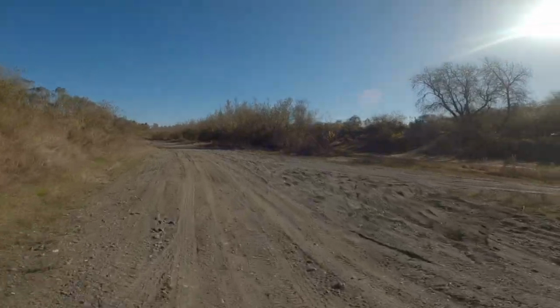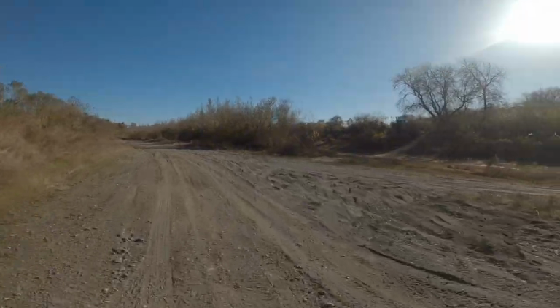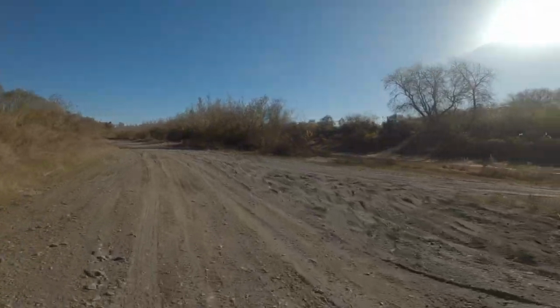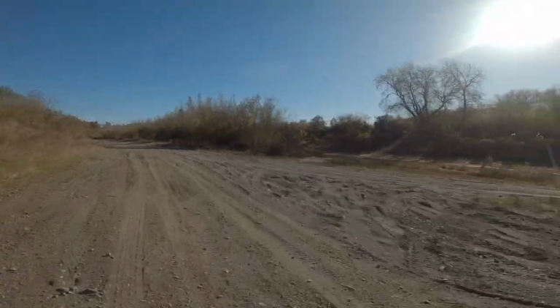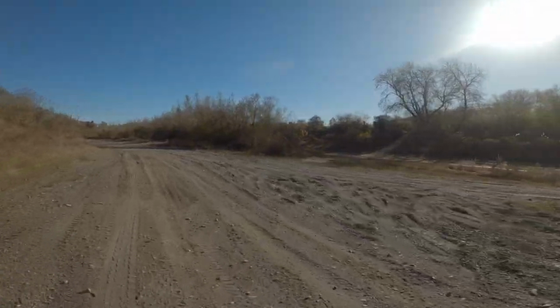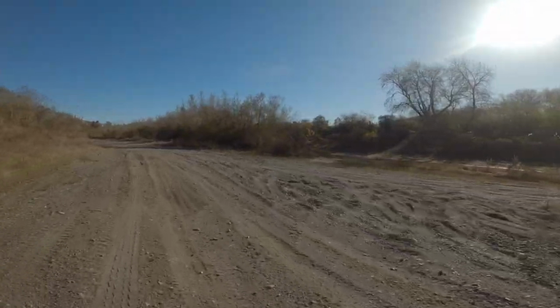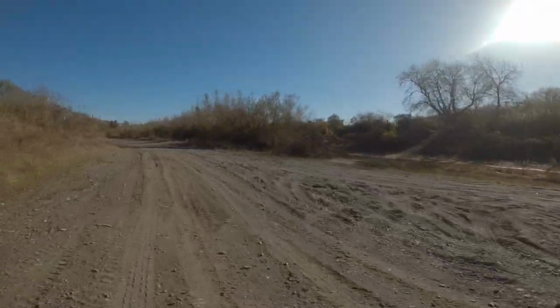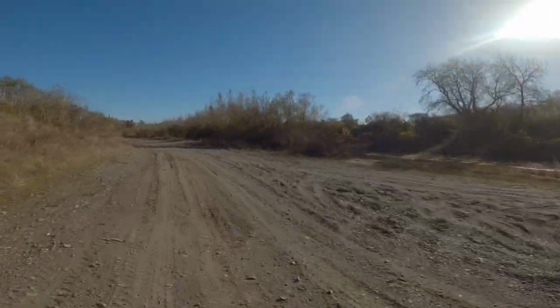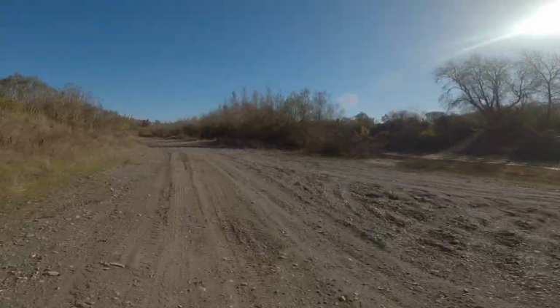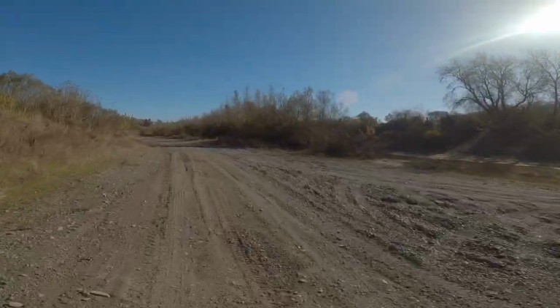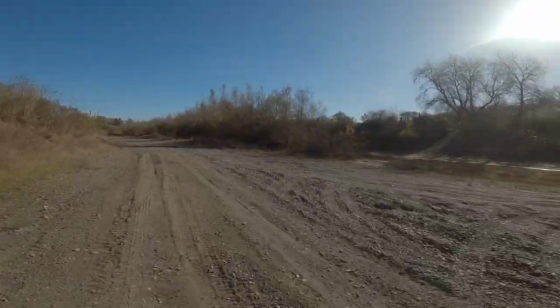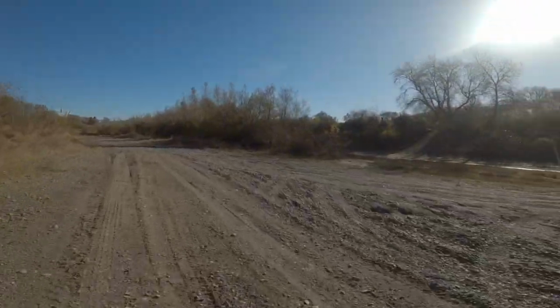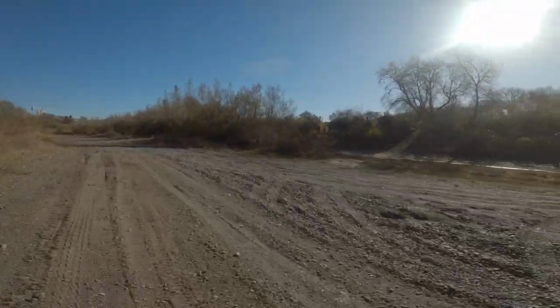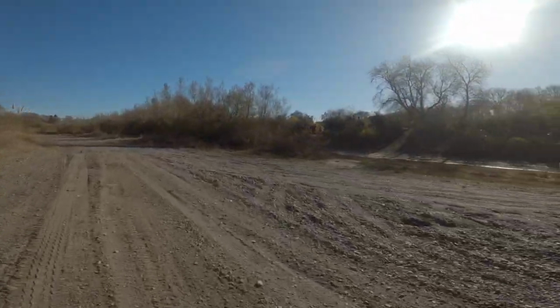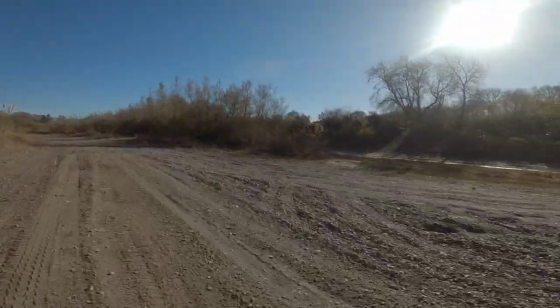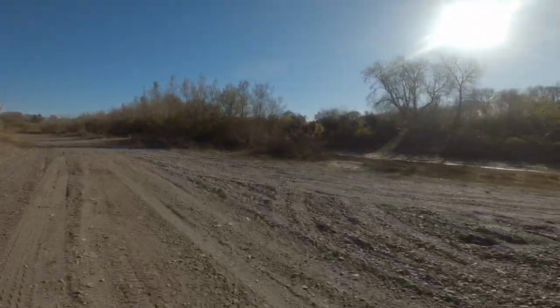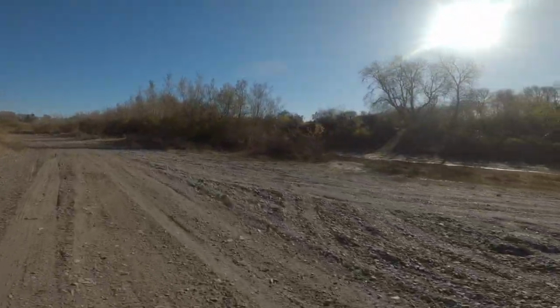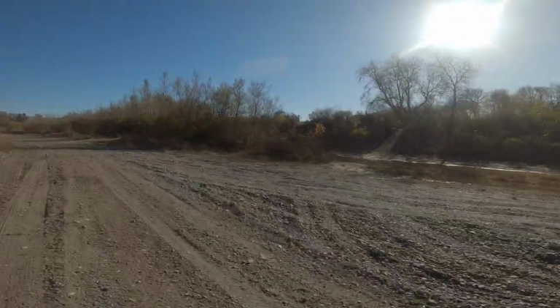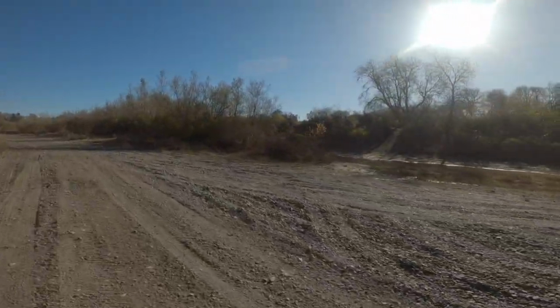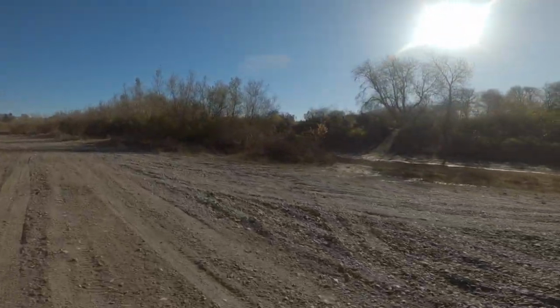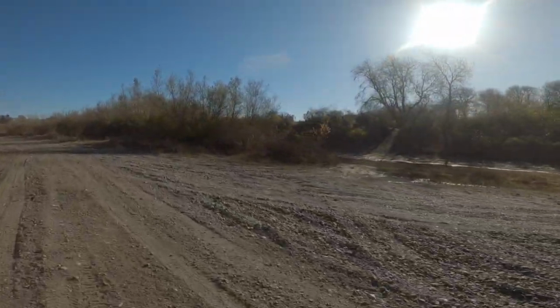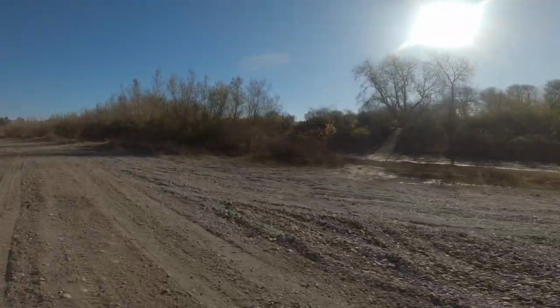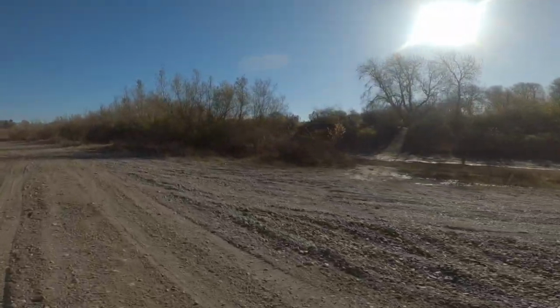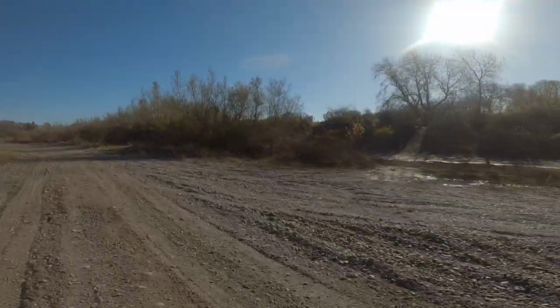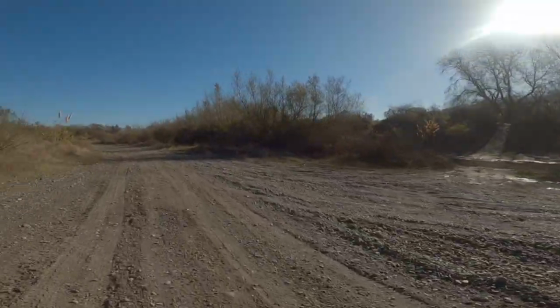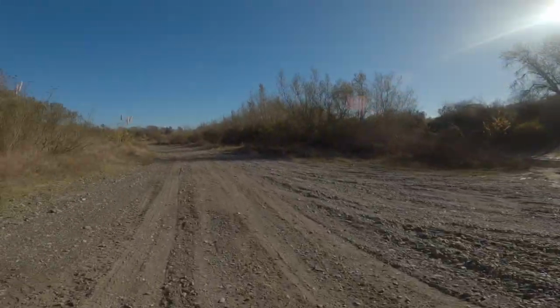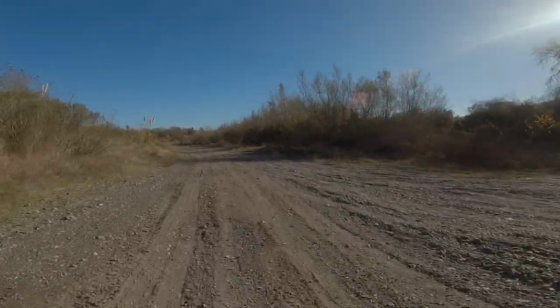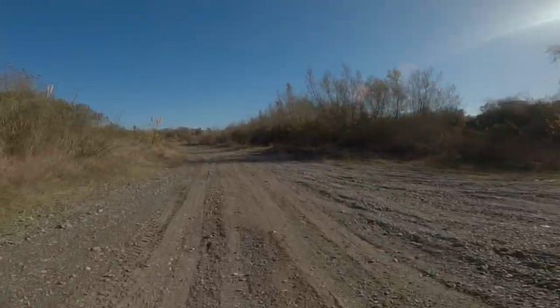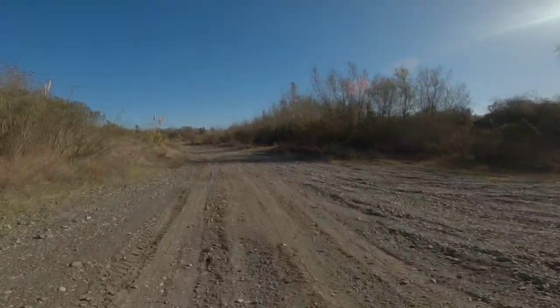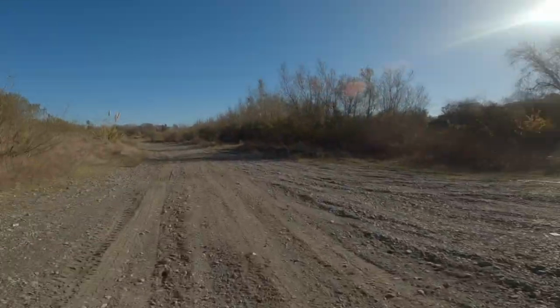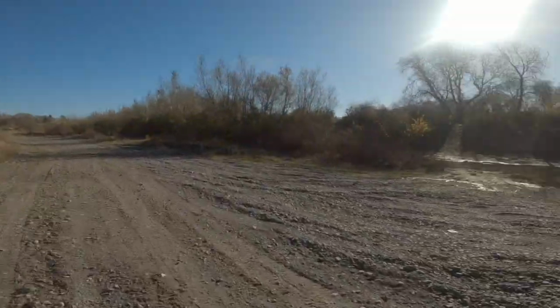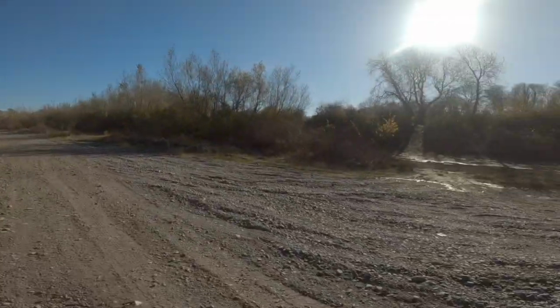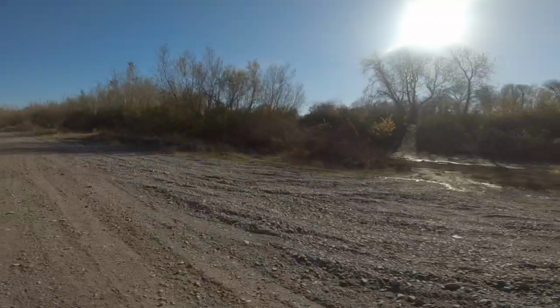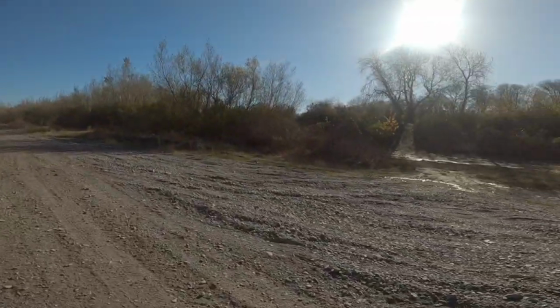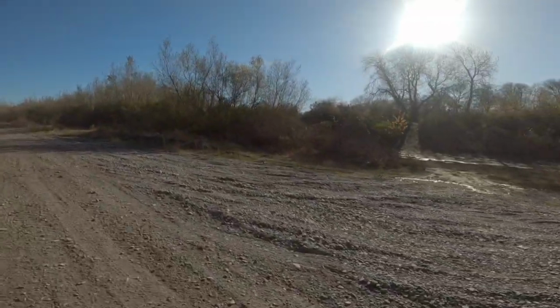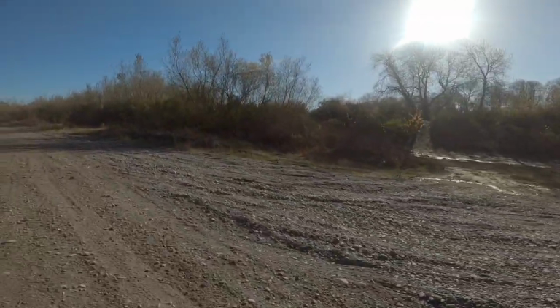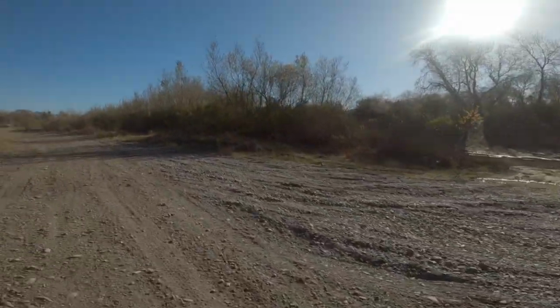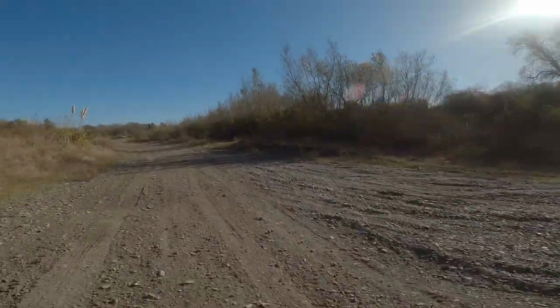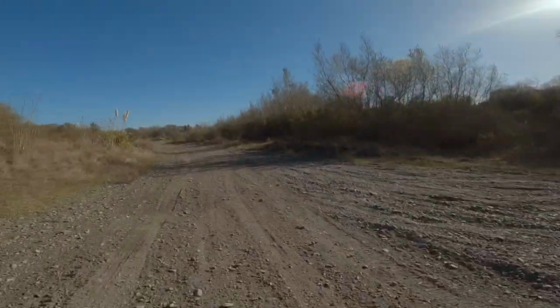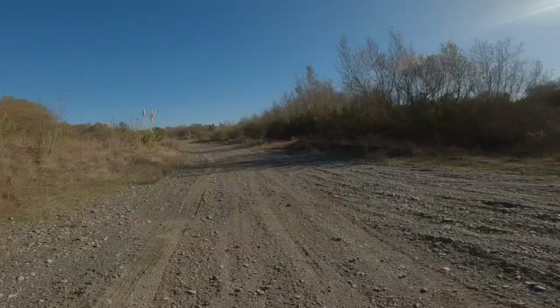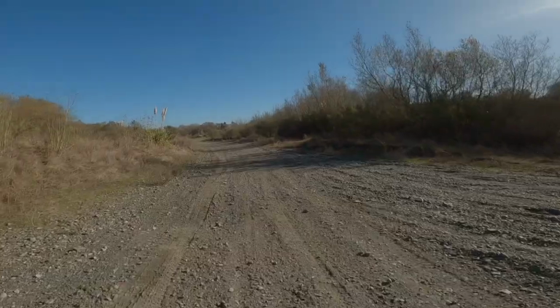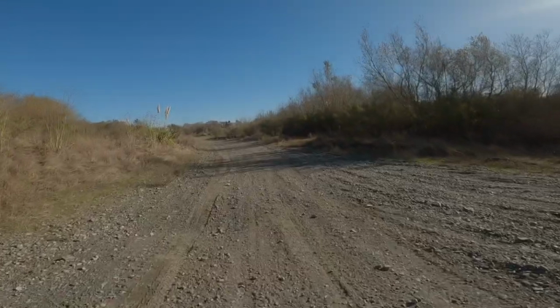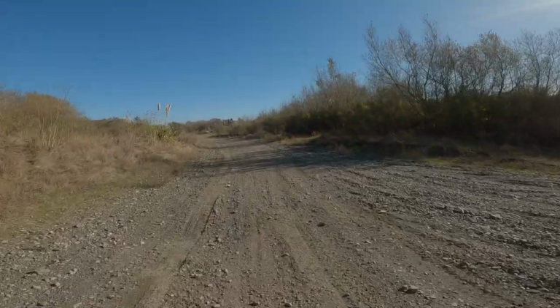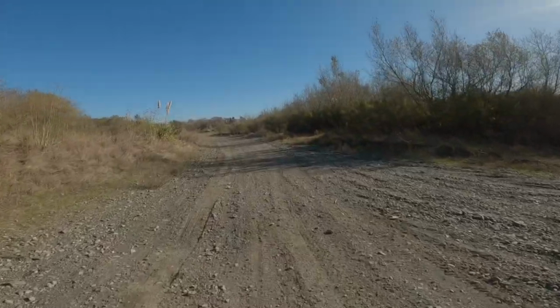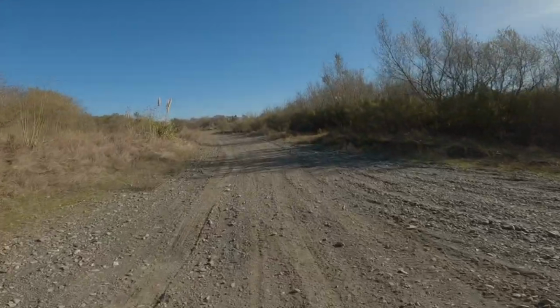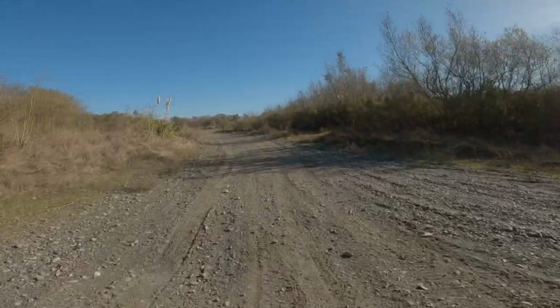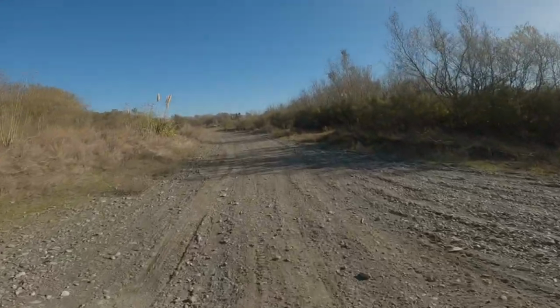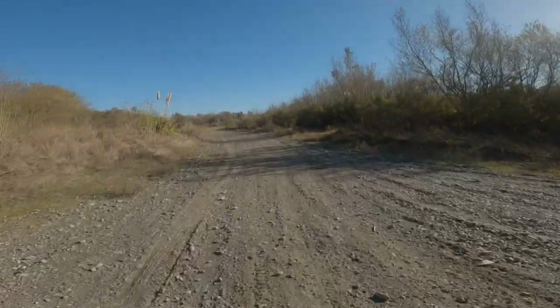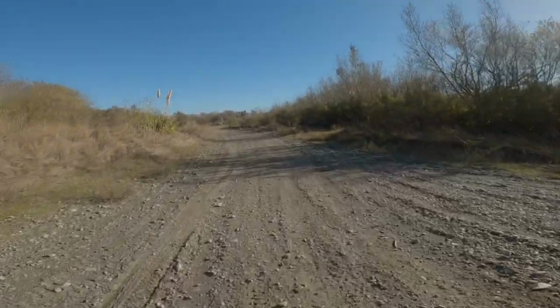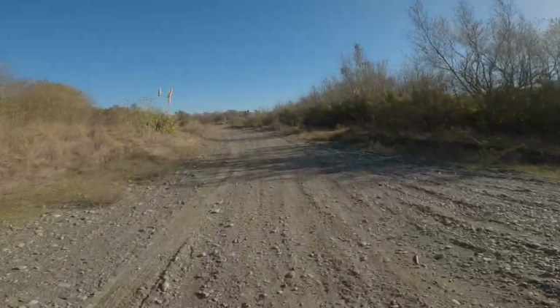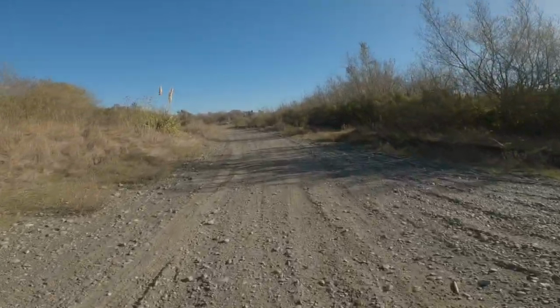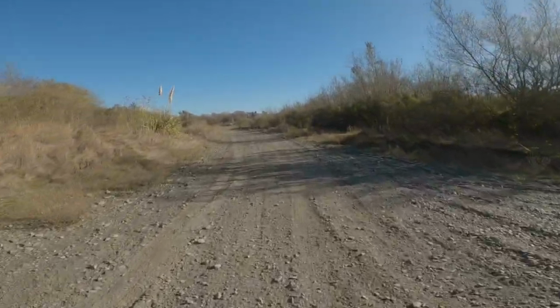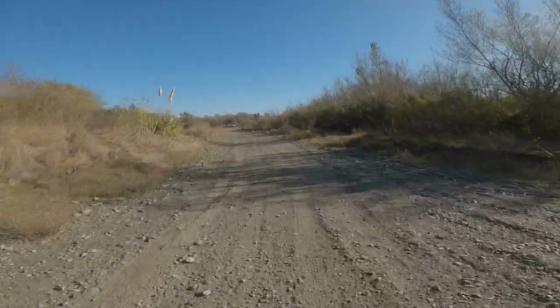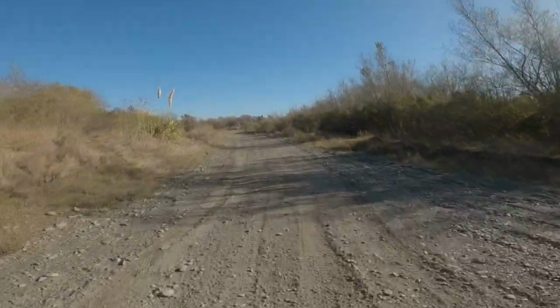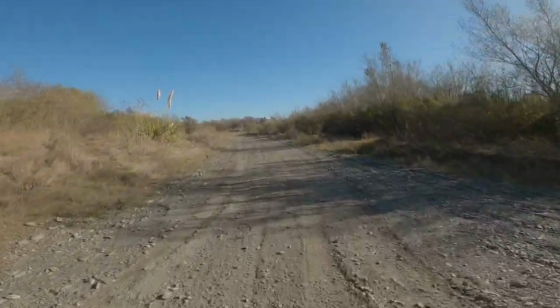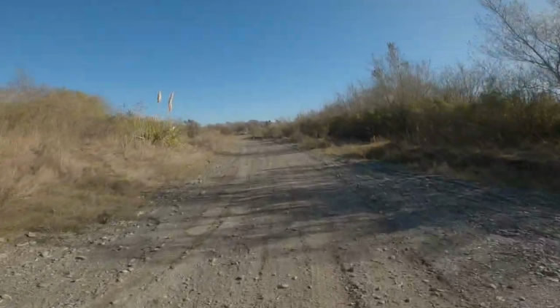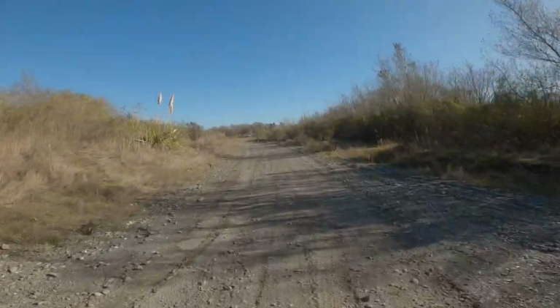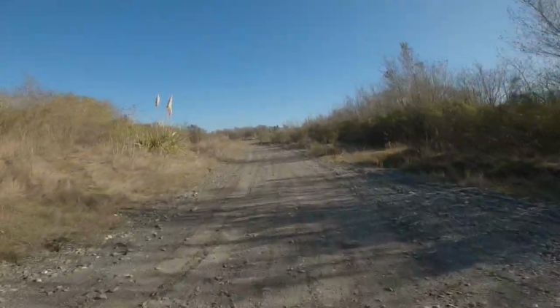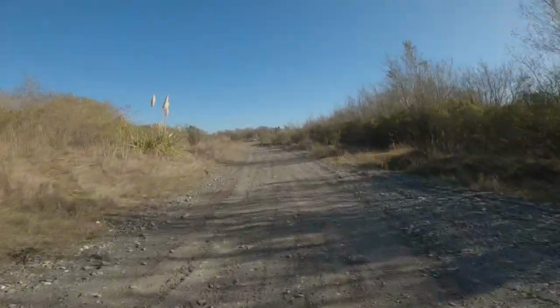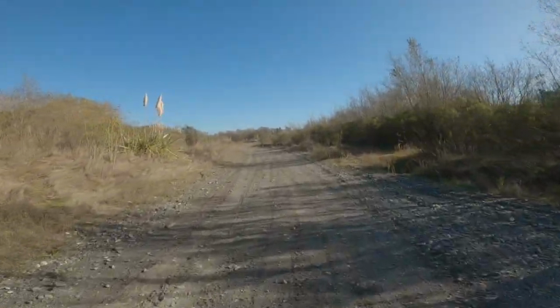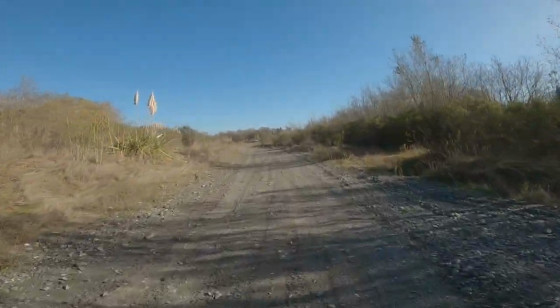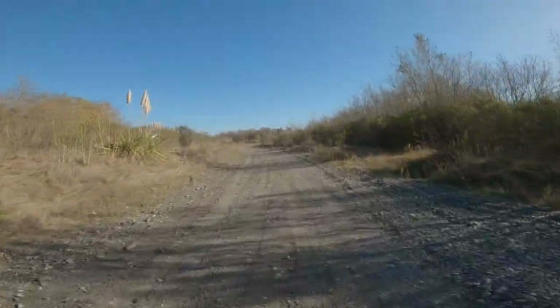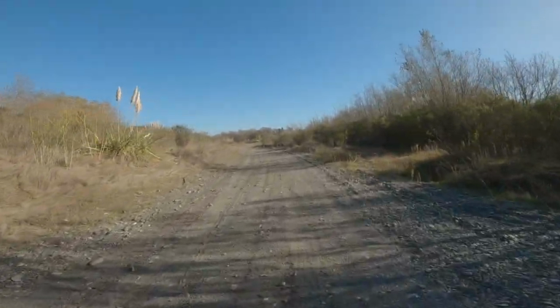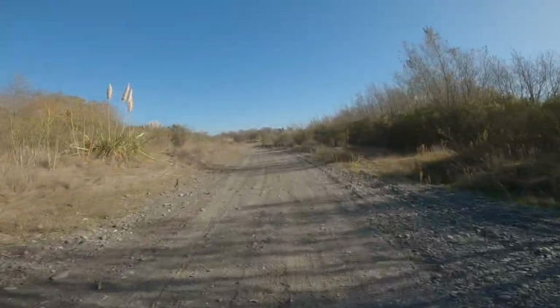Going to try that hill climb — can't get a good run up because there's a big mud puddle there.